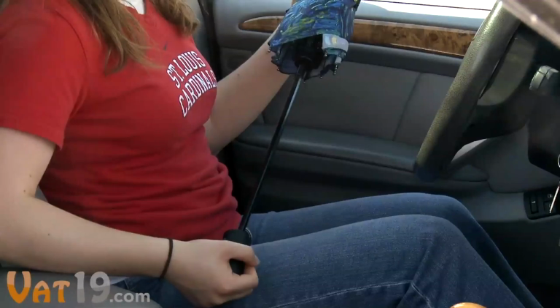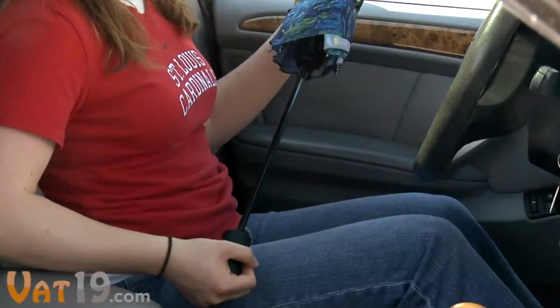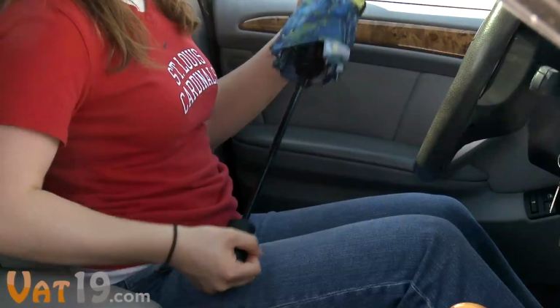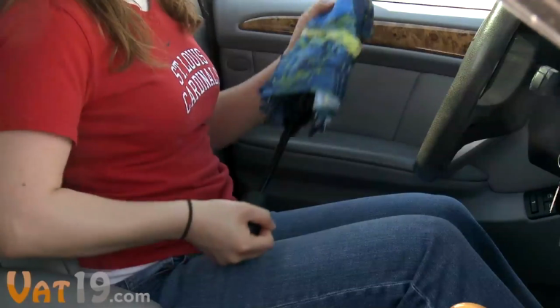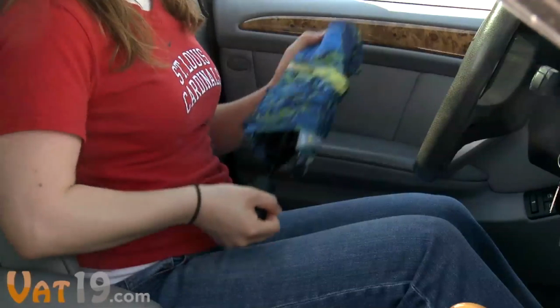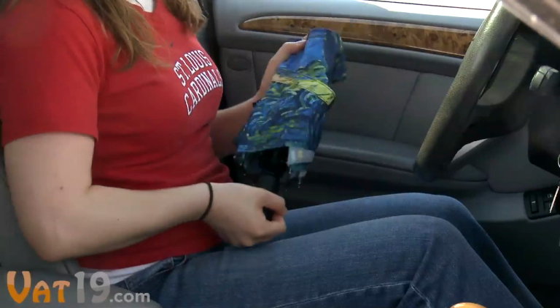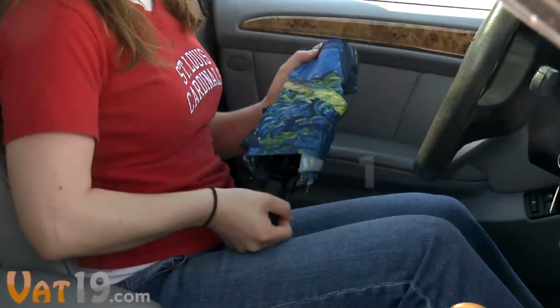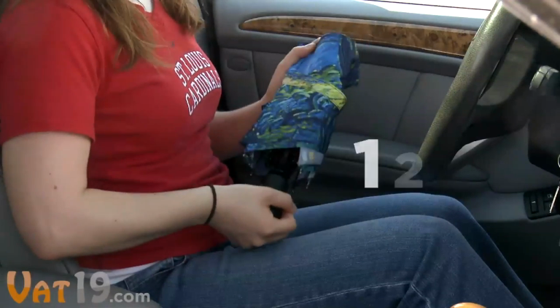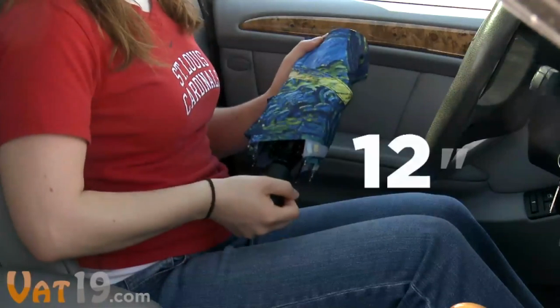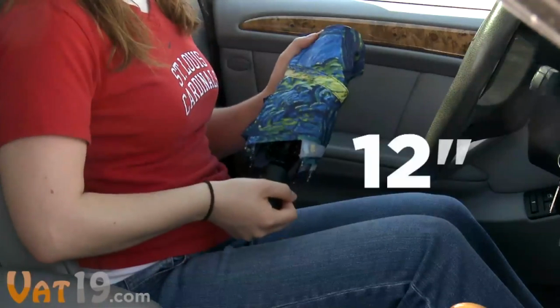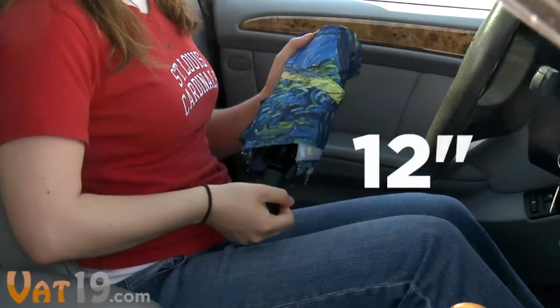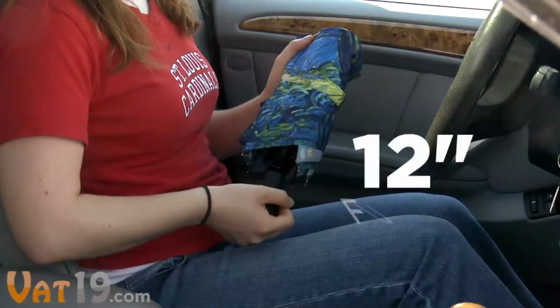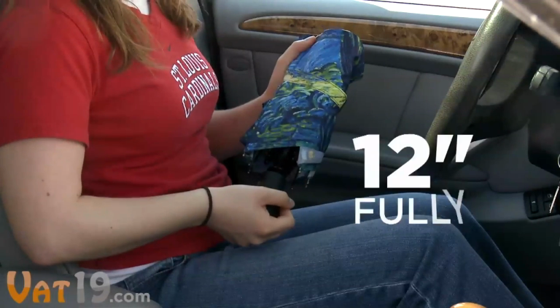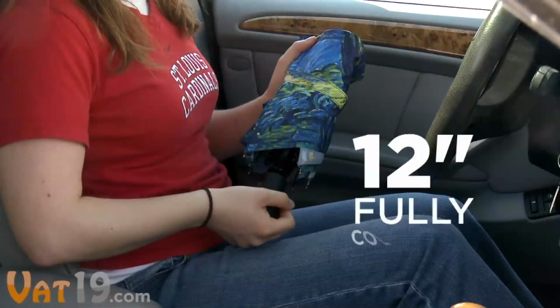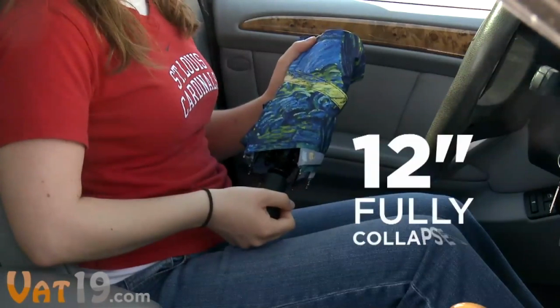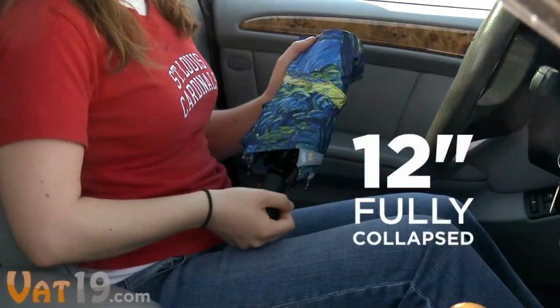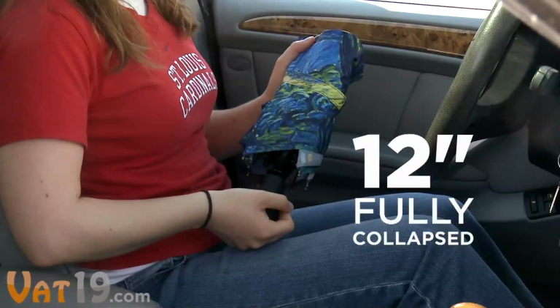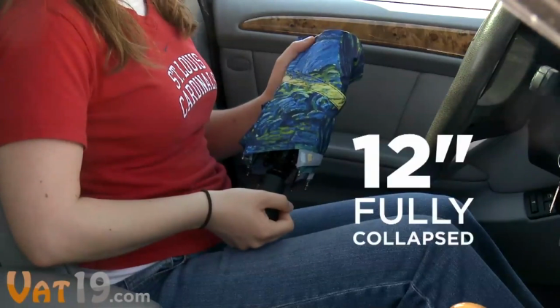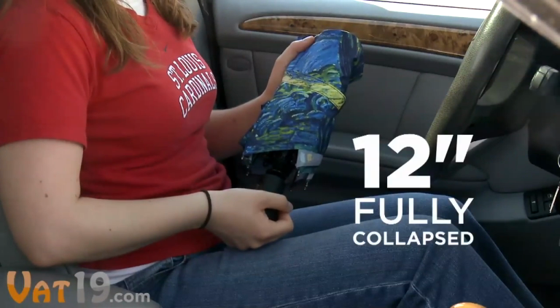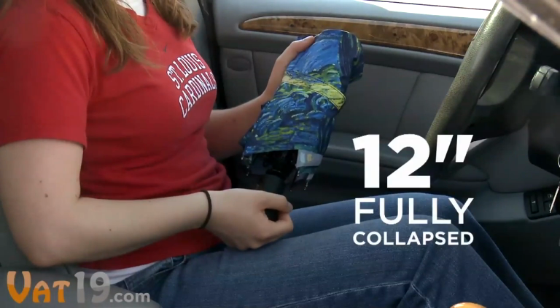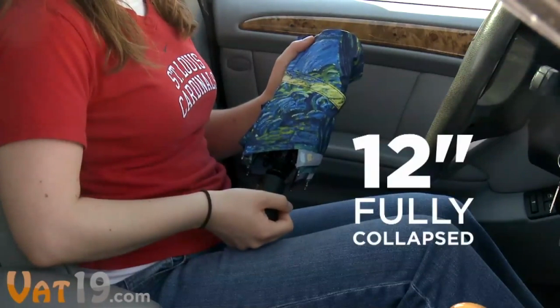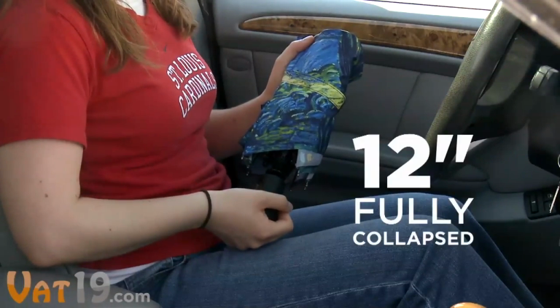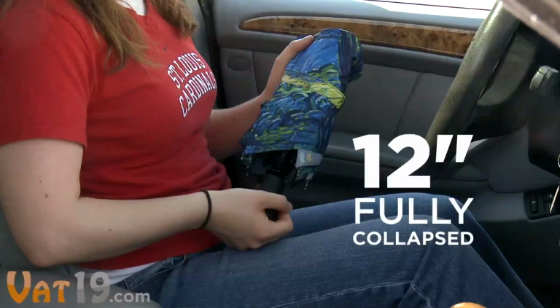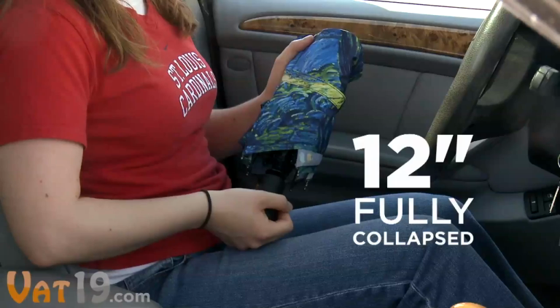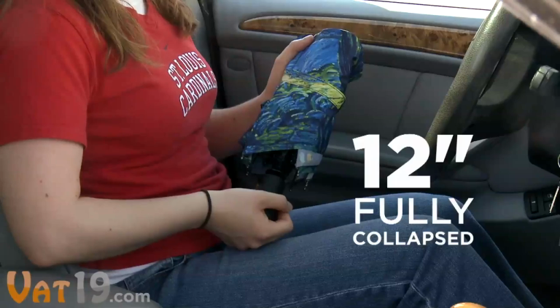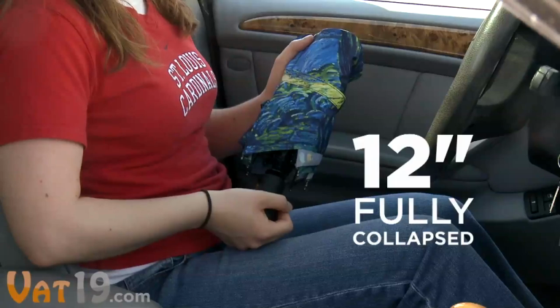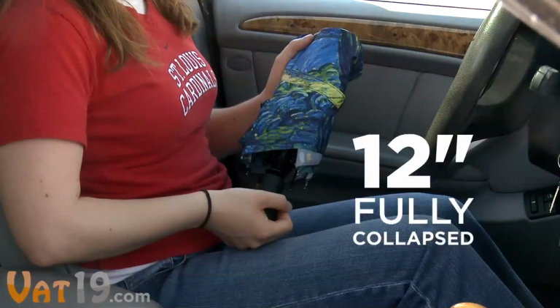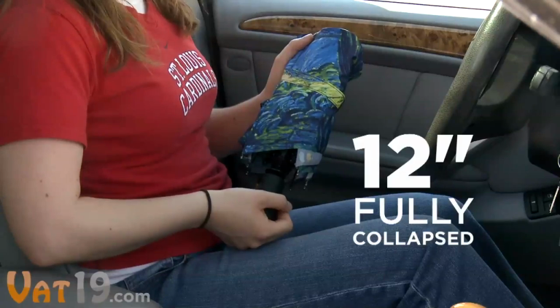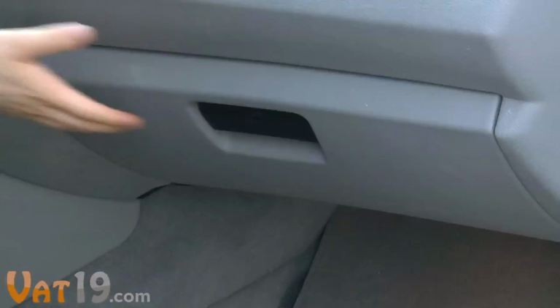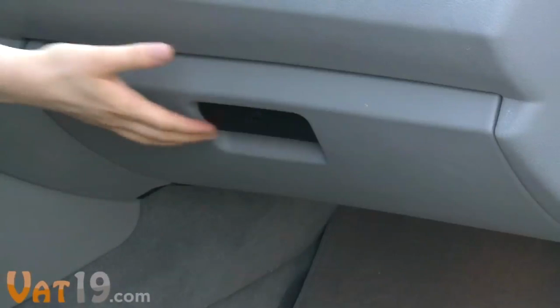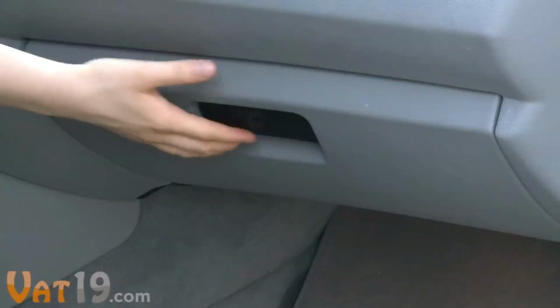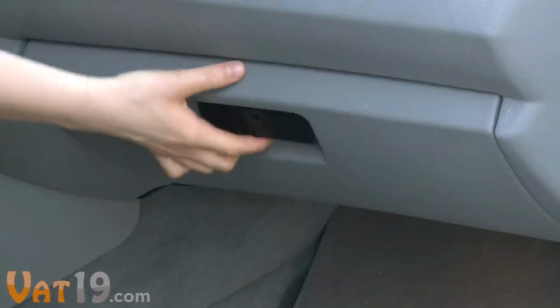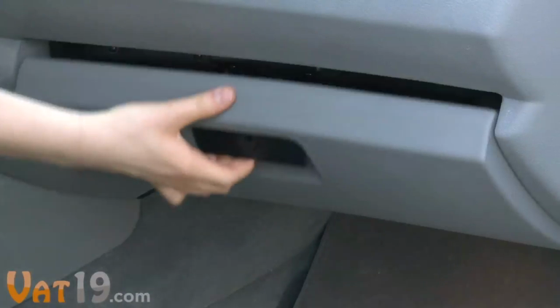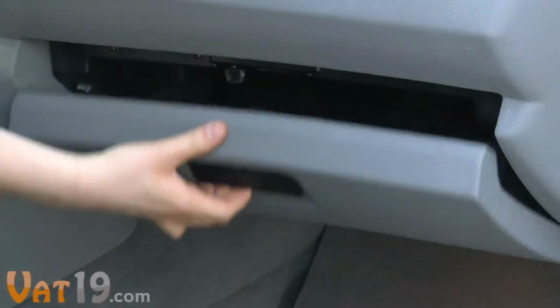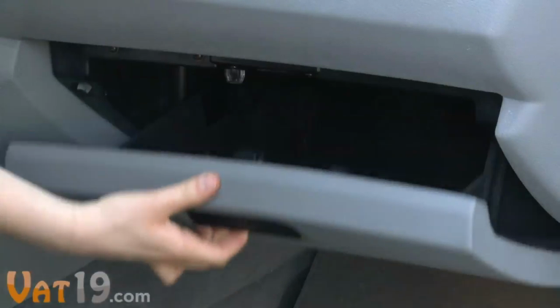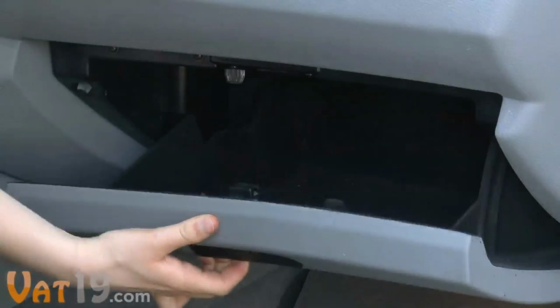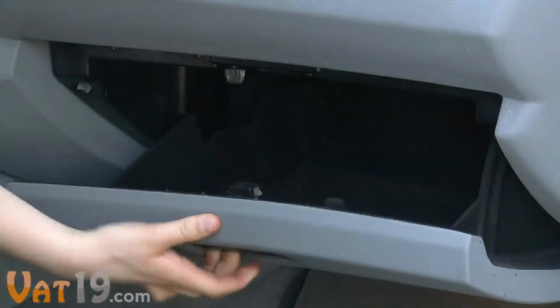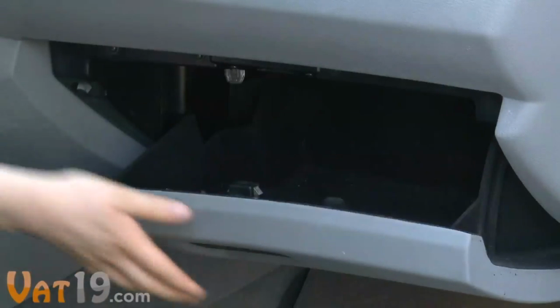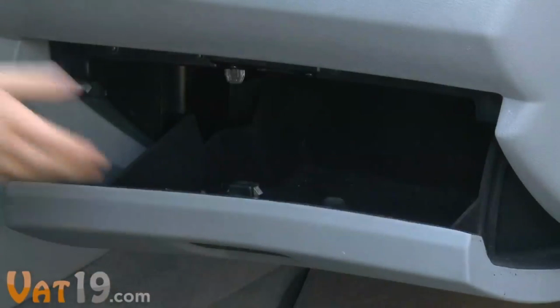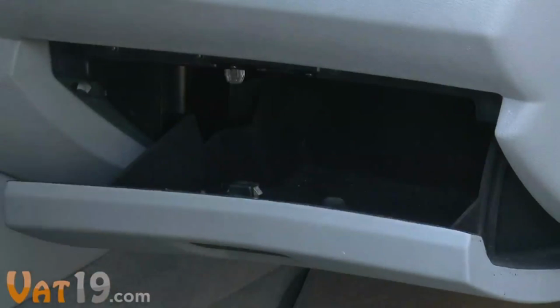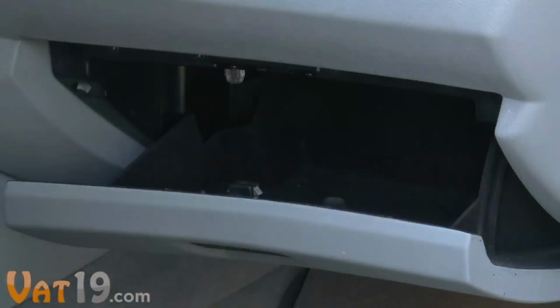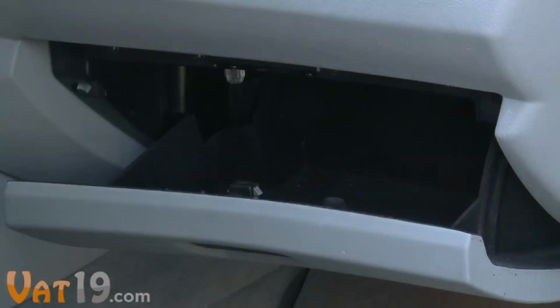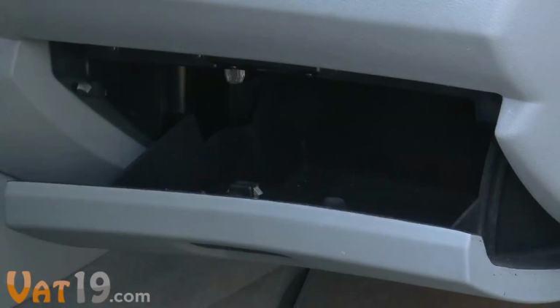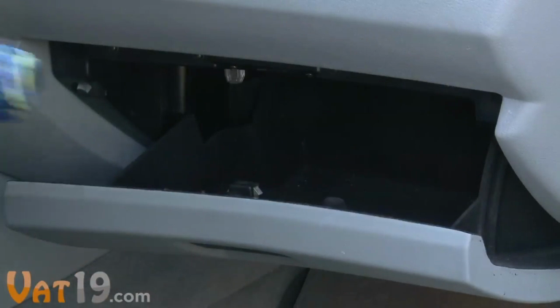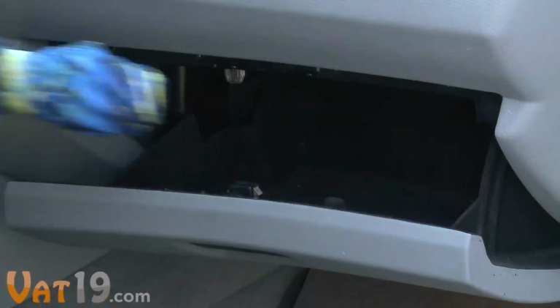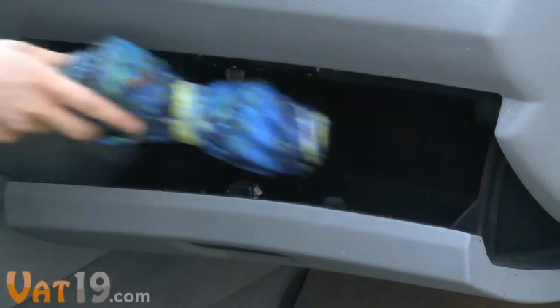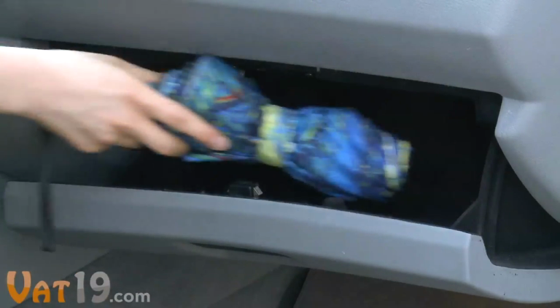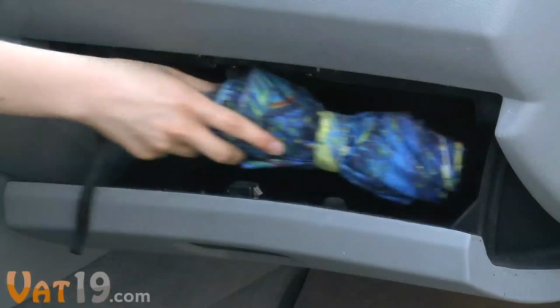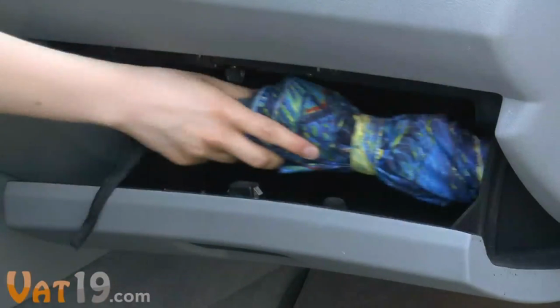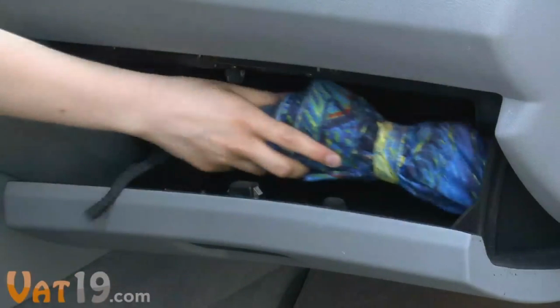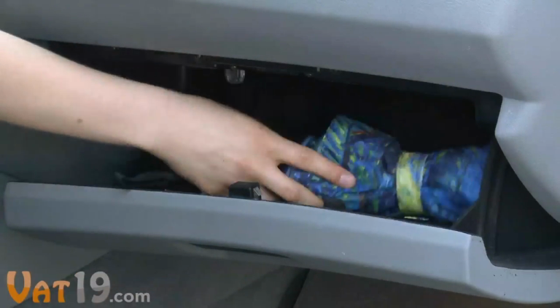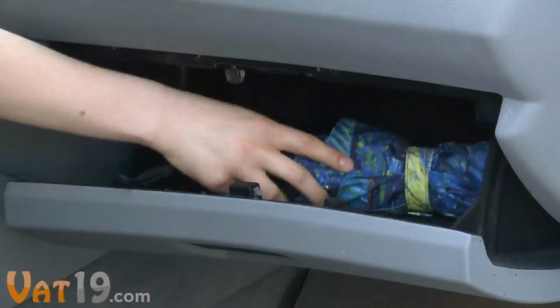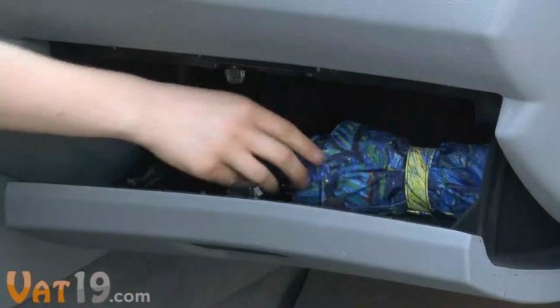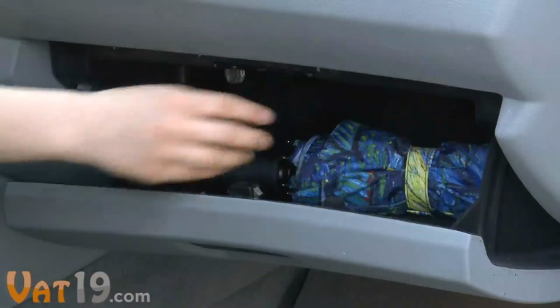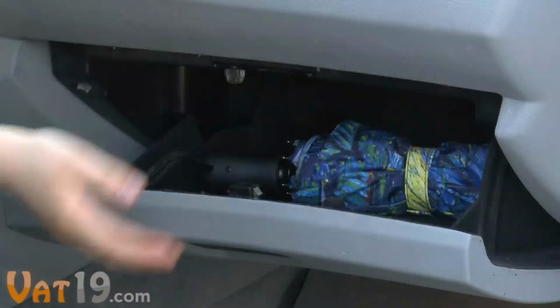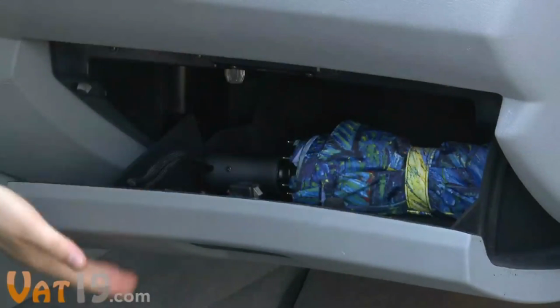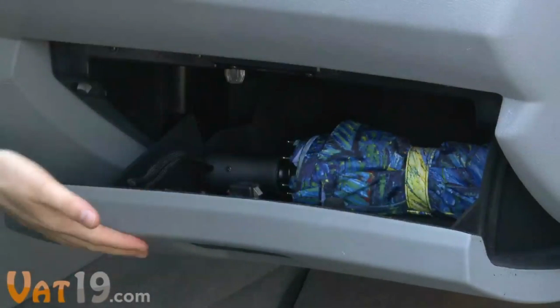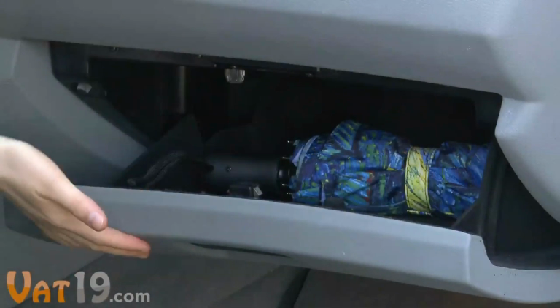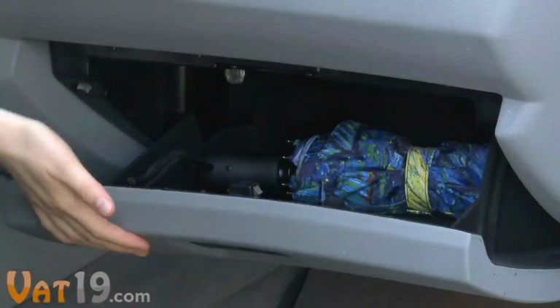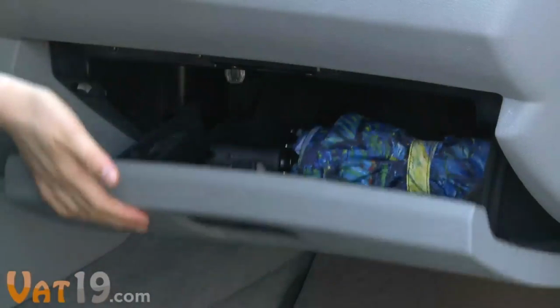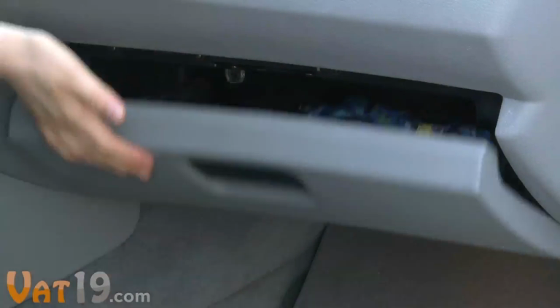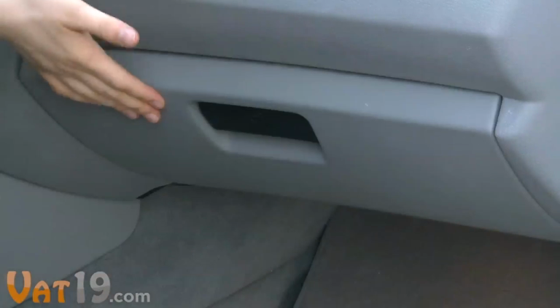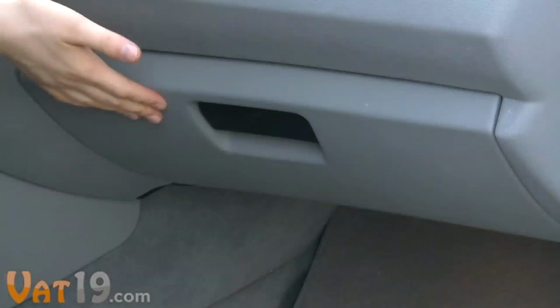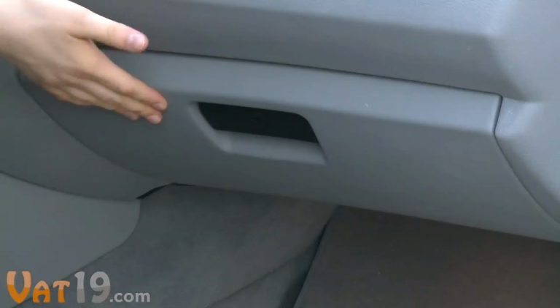Fully collapsed, the umbrella is just 12 inches long. Perfect for the glove compartment, where apparently some people keep their gloves.